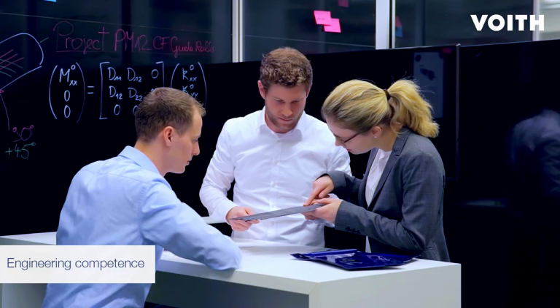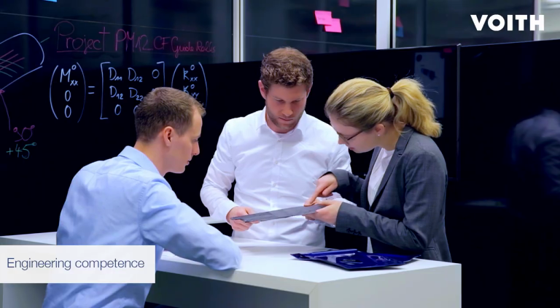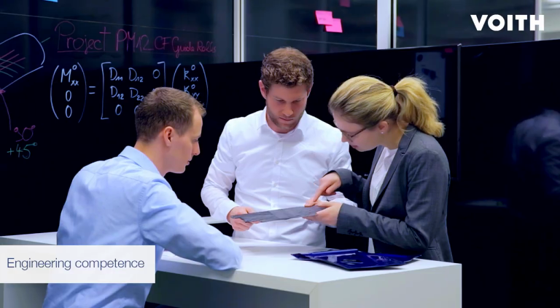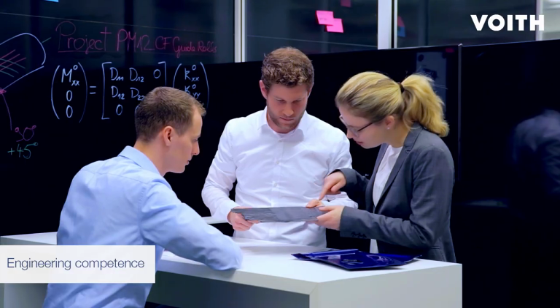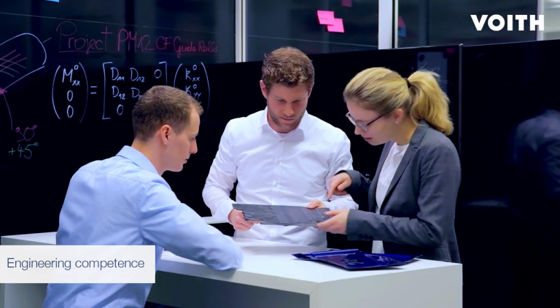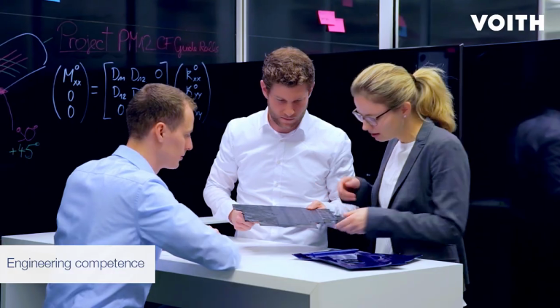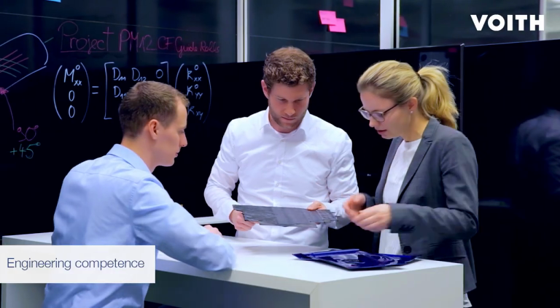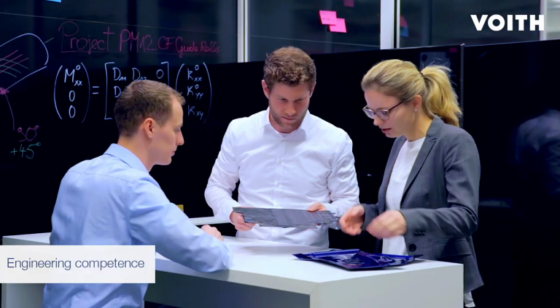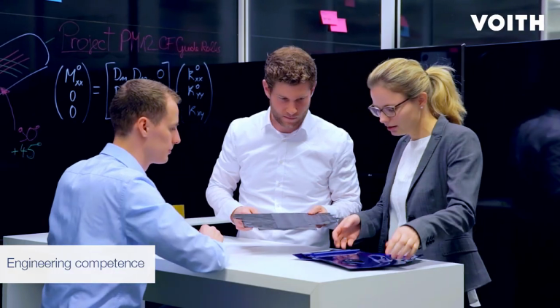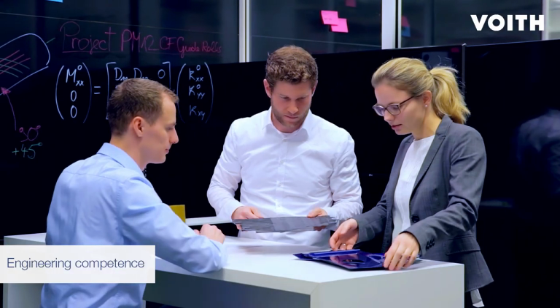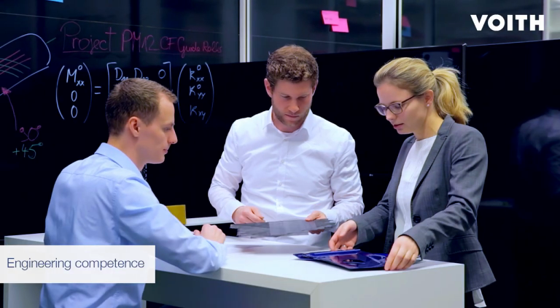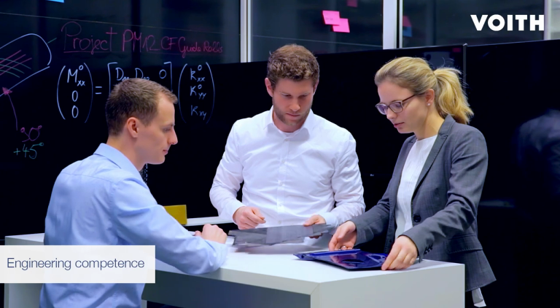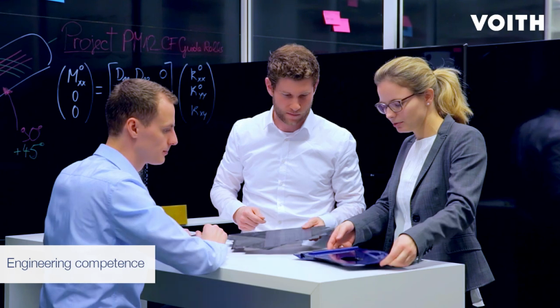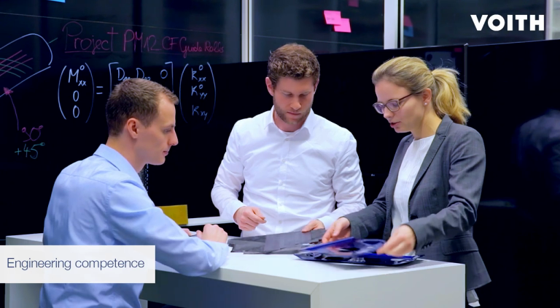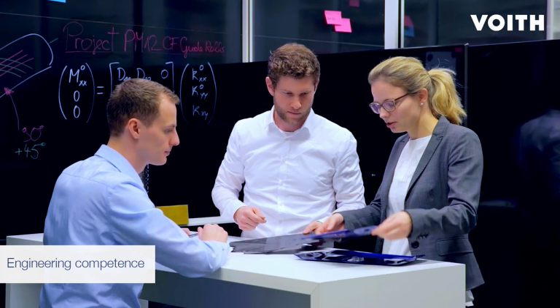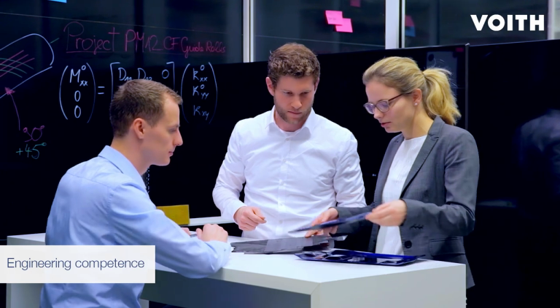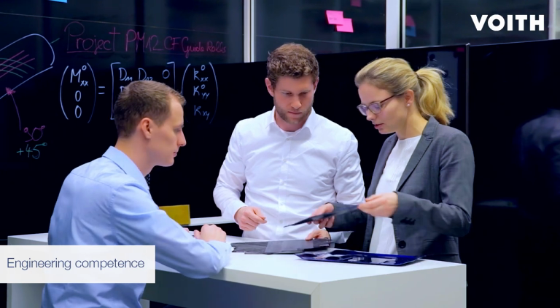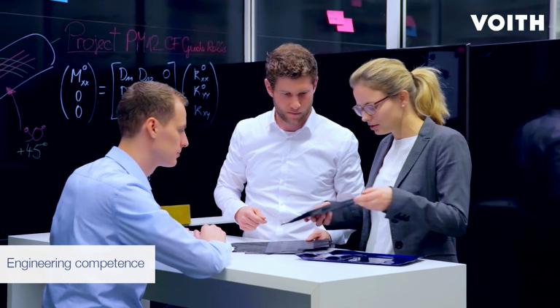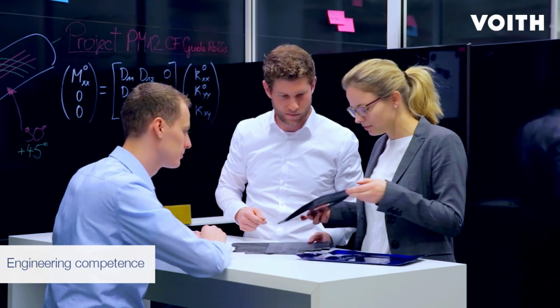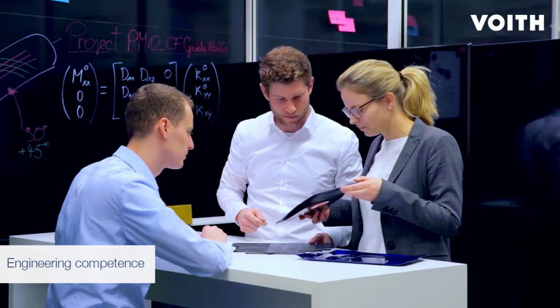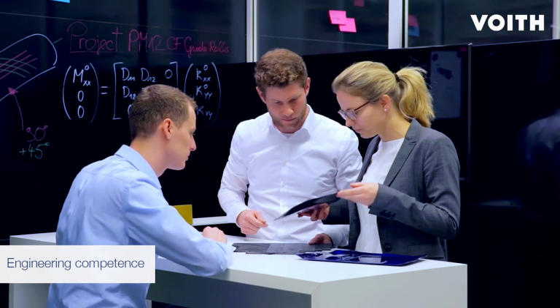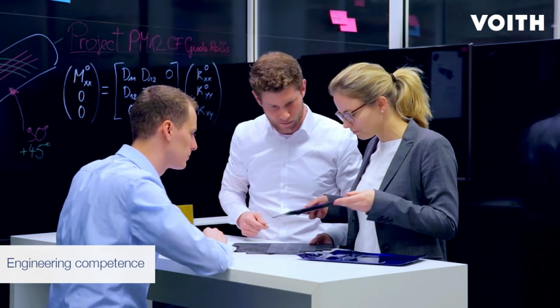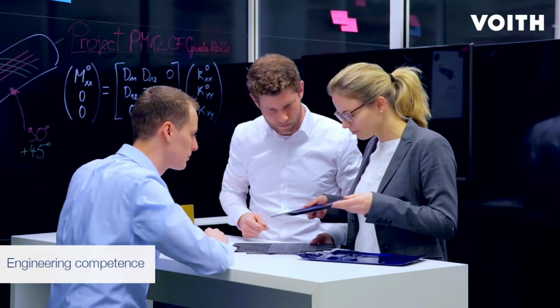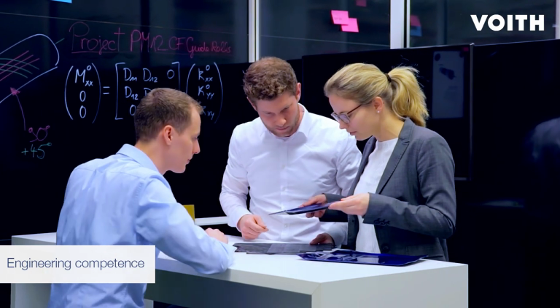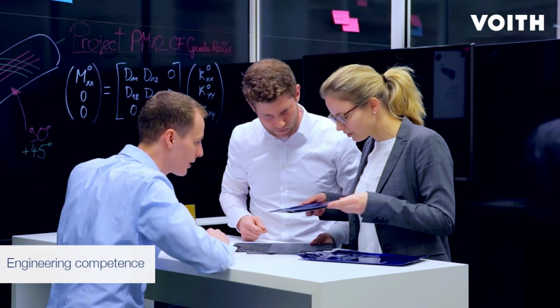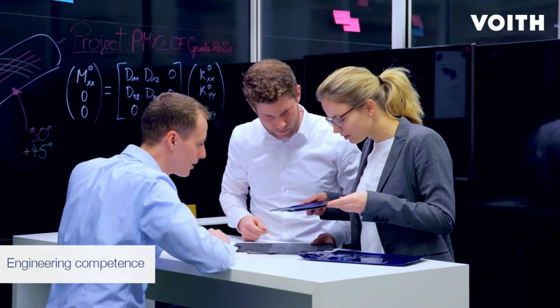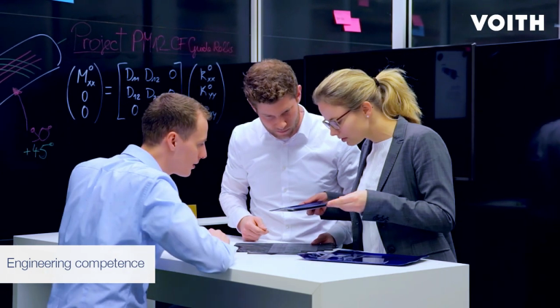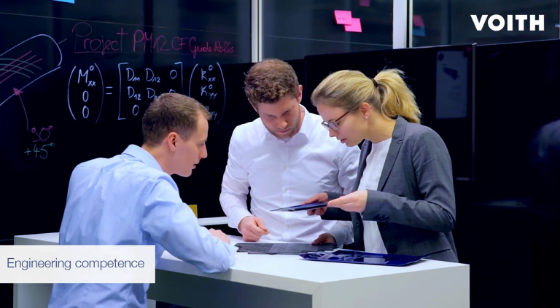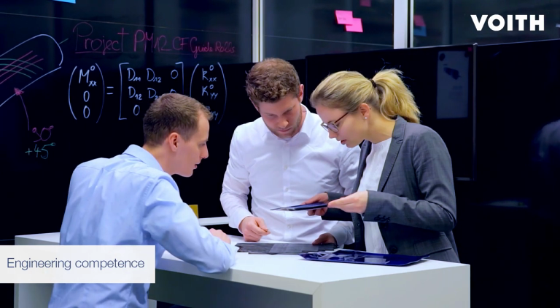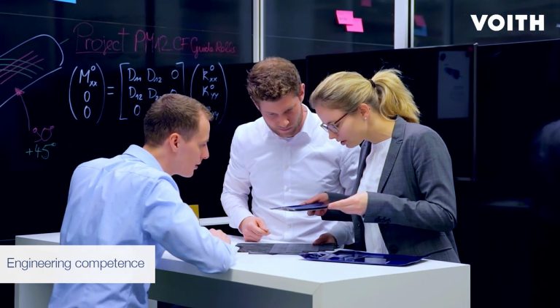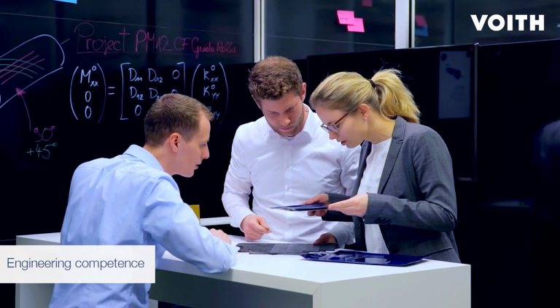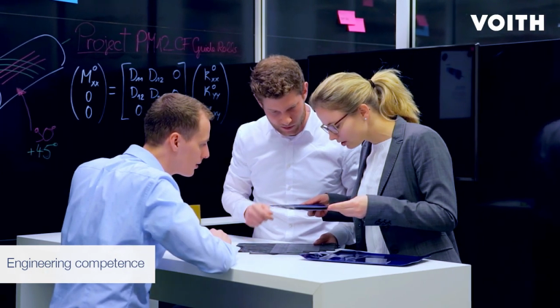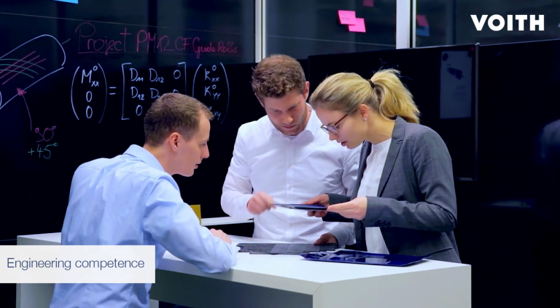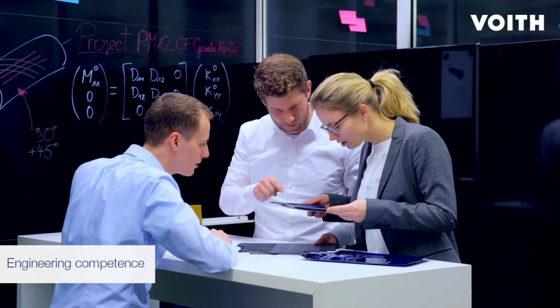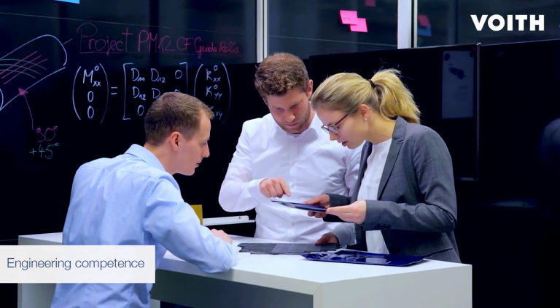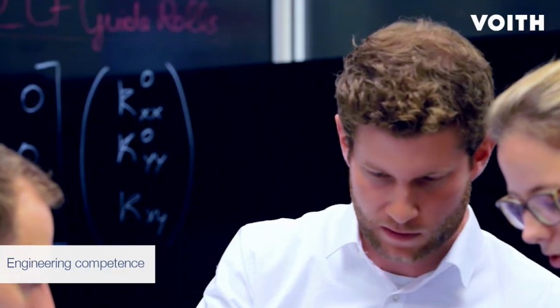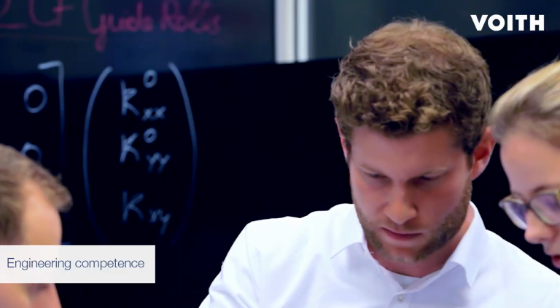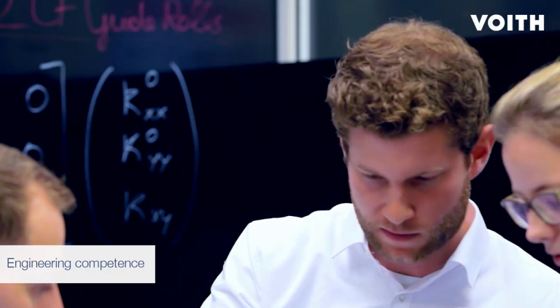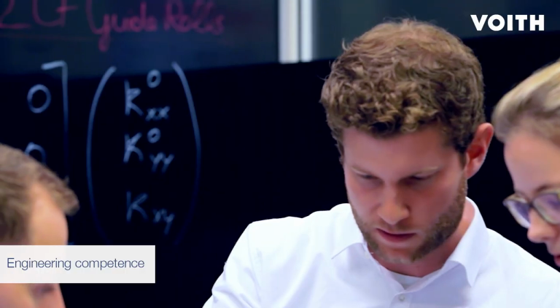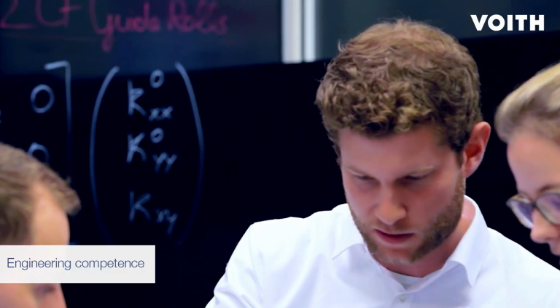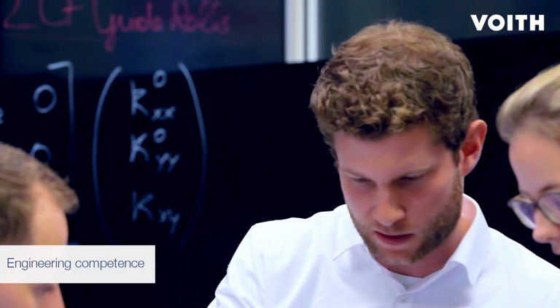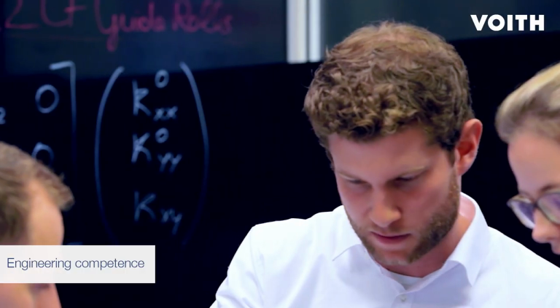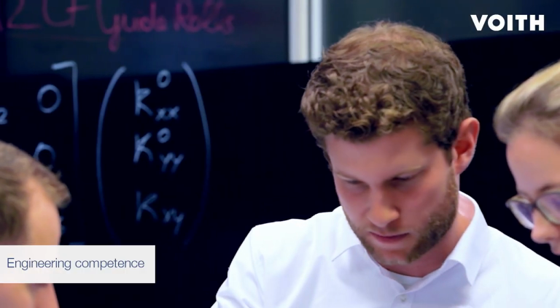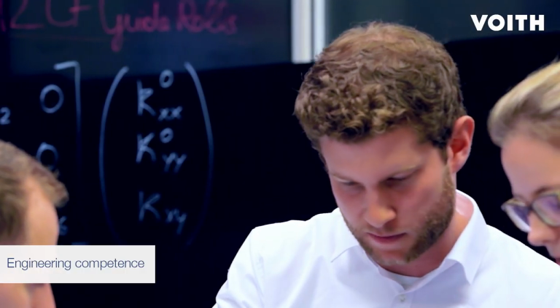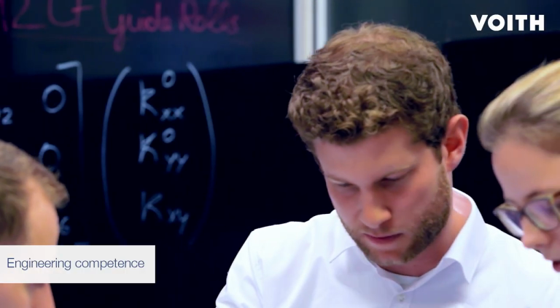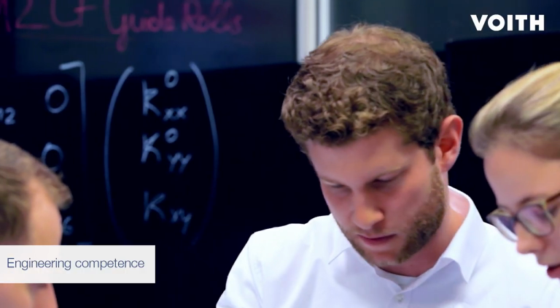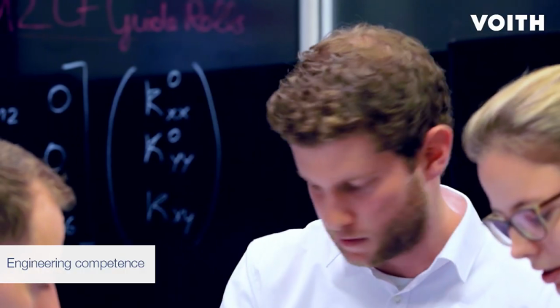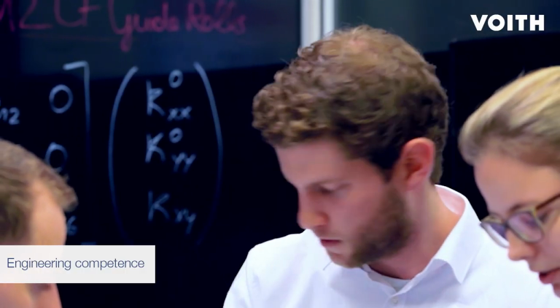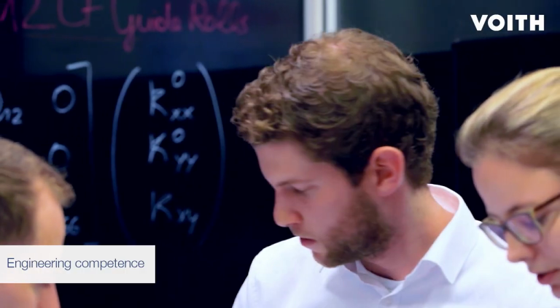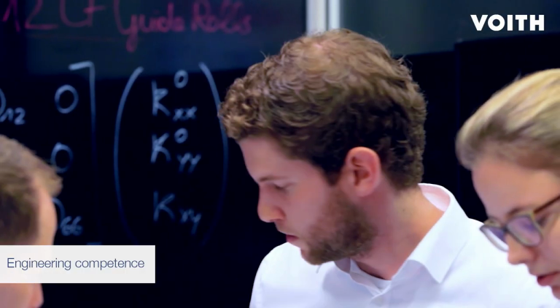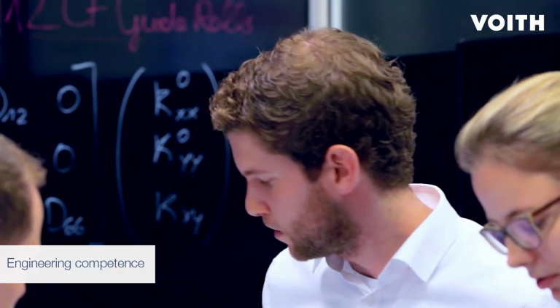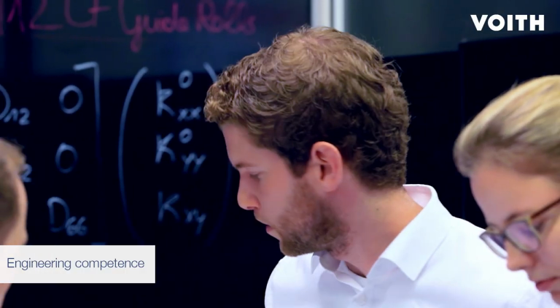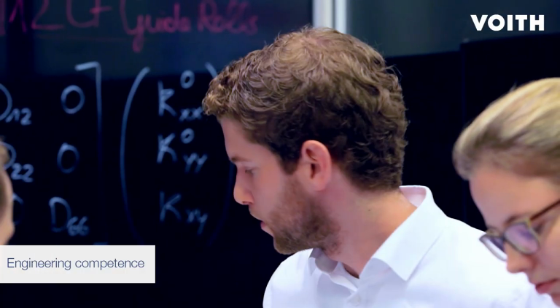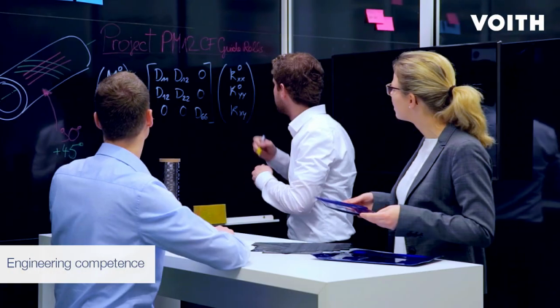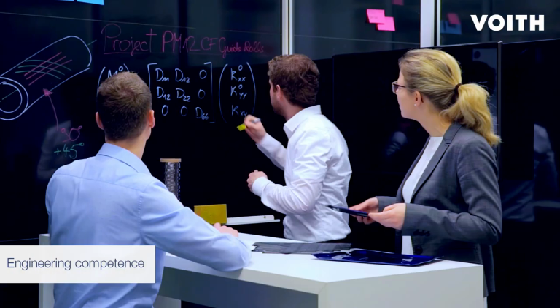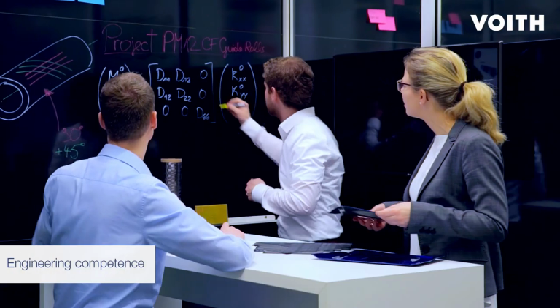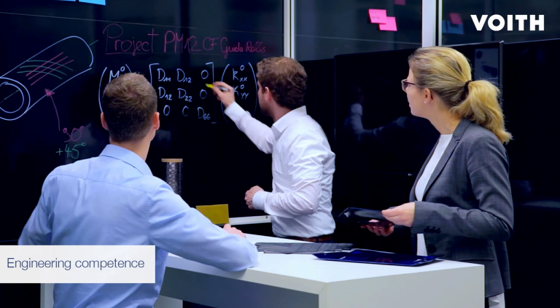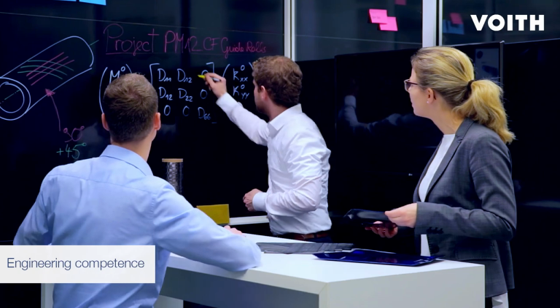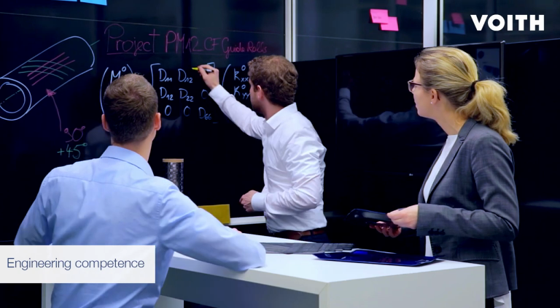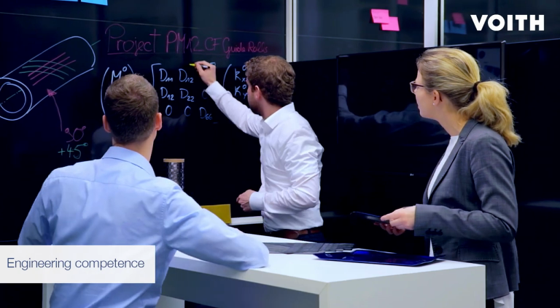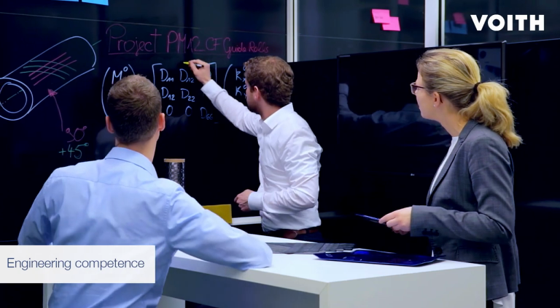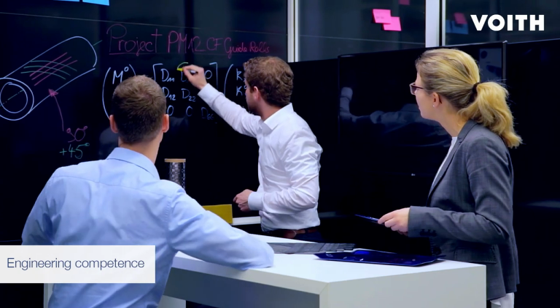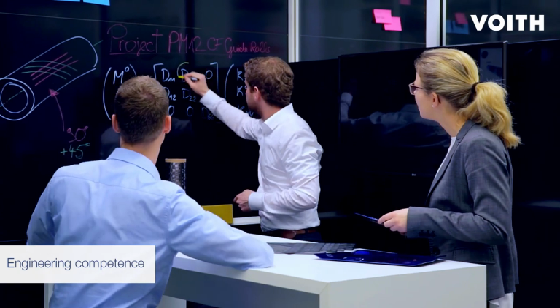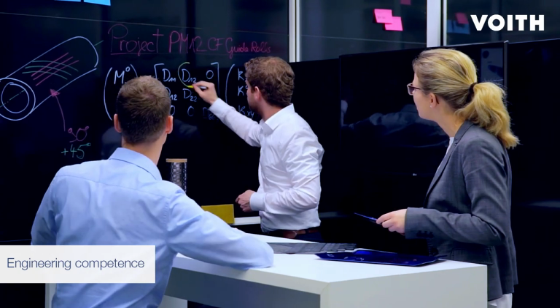New ways of working, like design thinking in combination with Scrum models, support us in comprehensive prototype engineering.